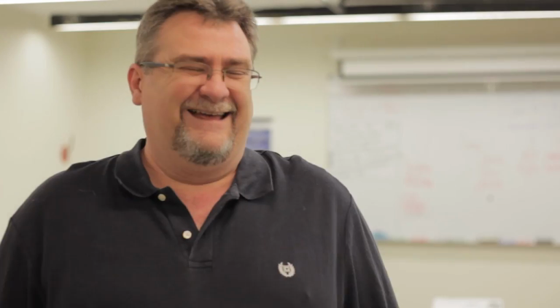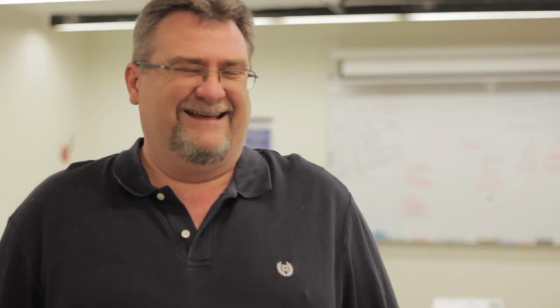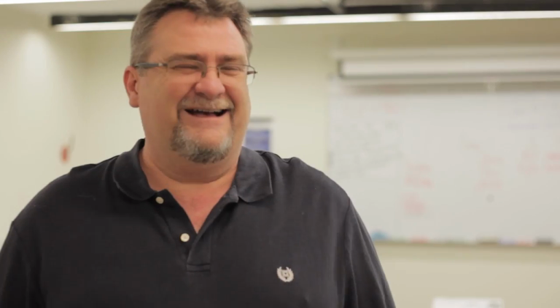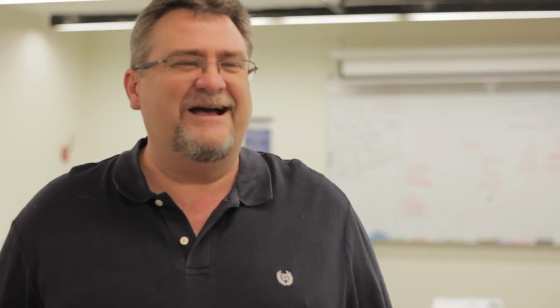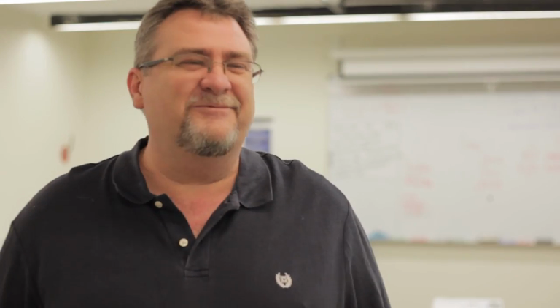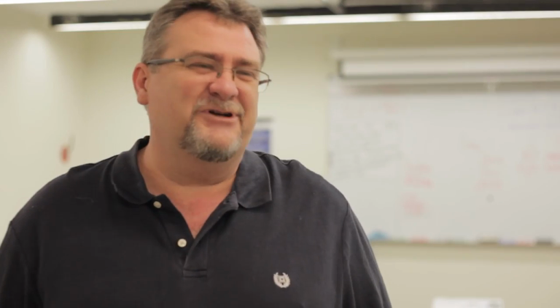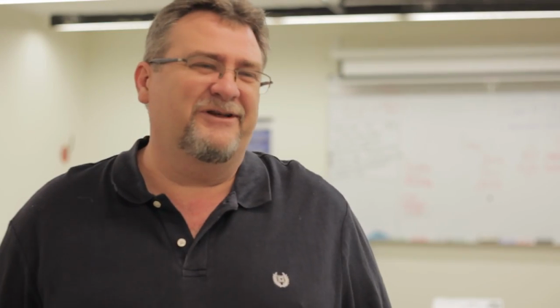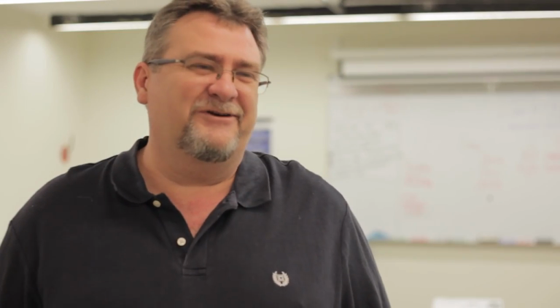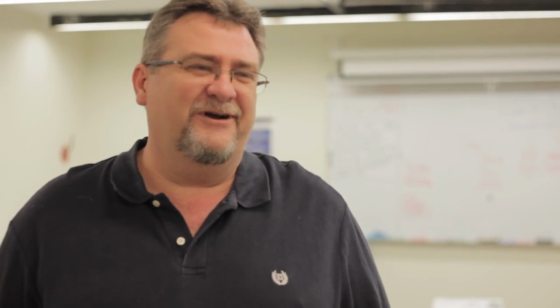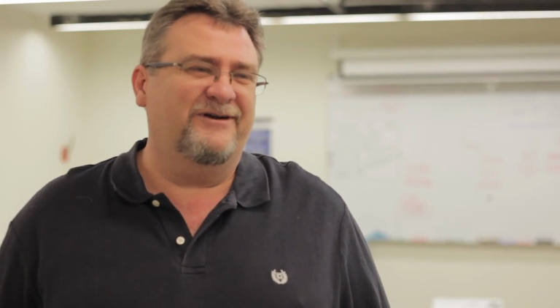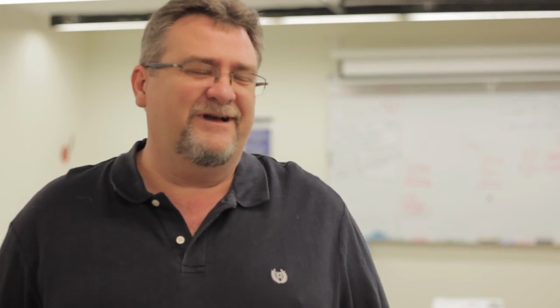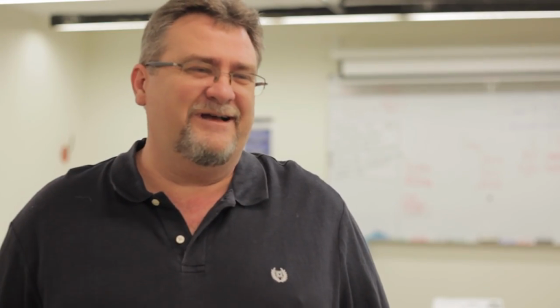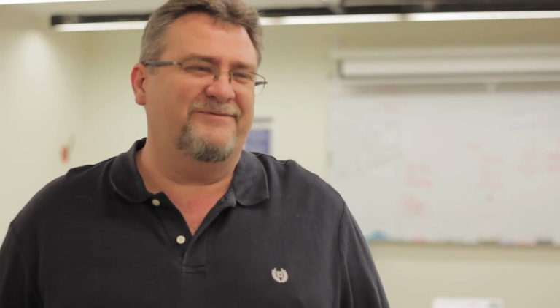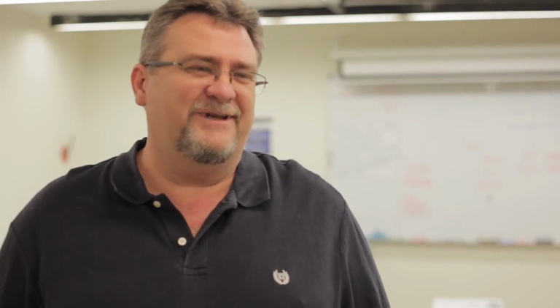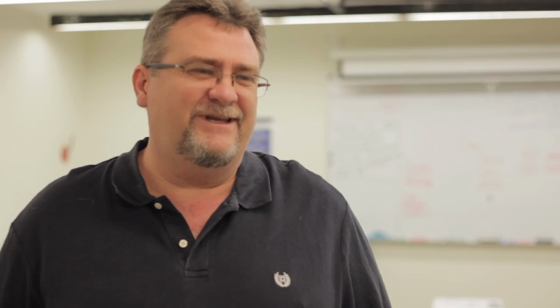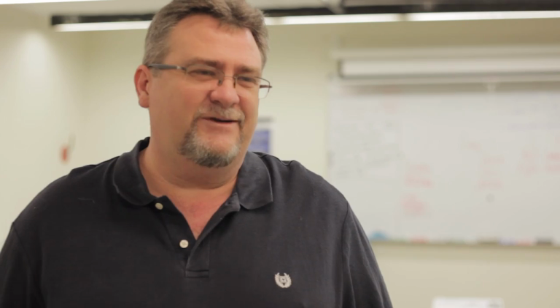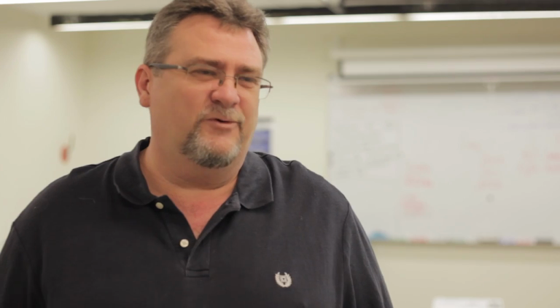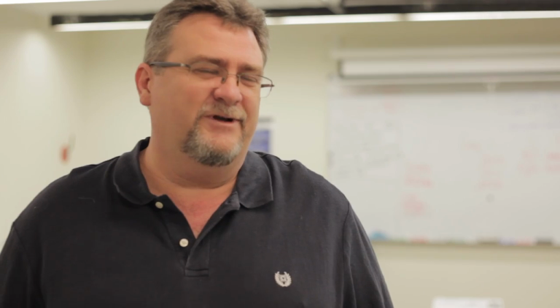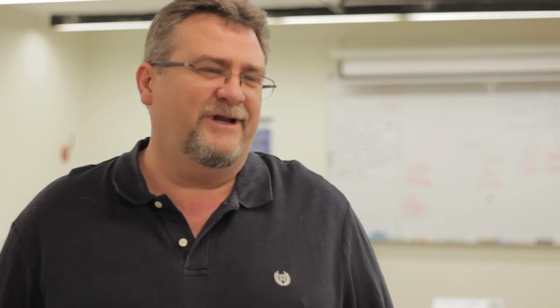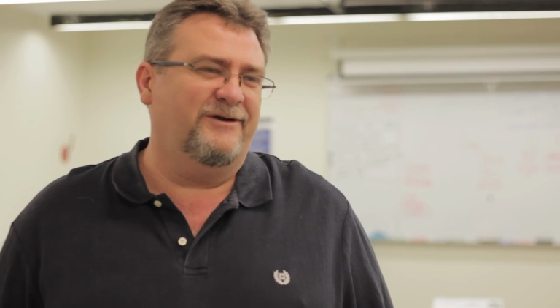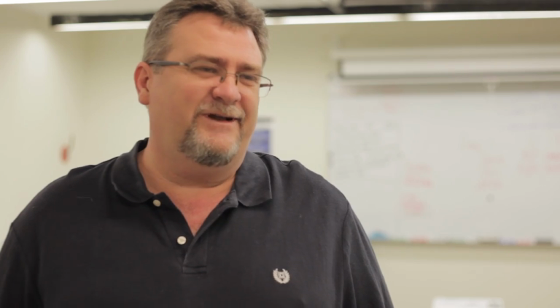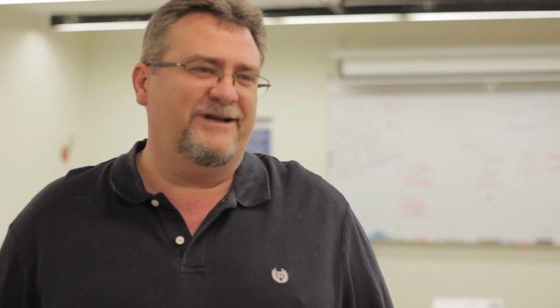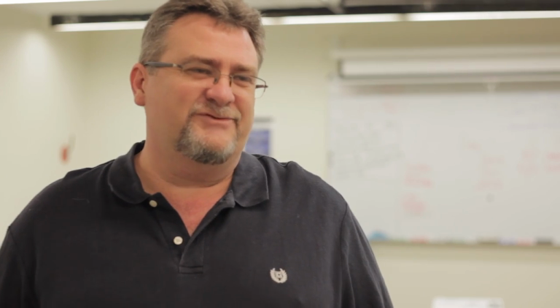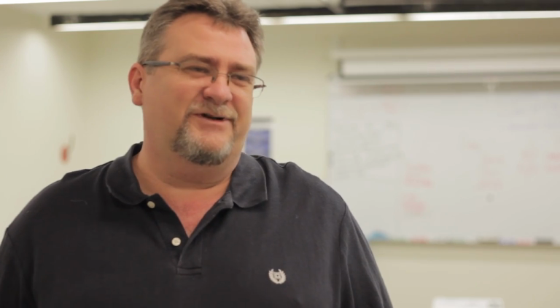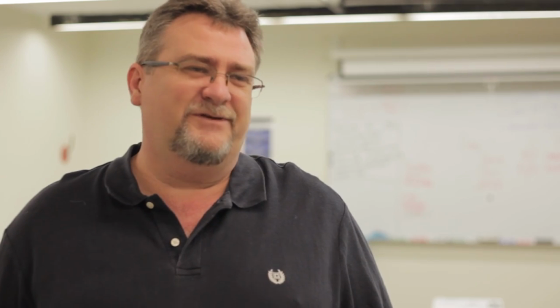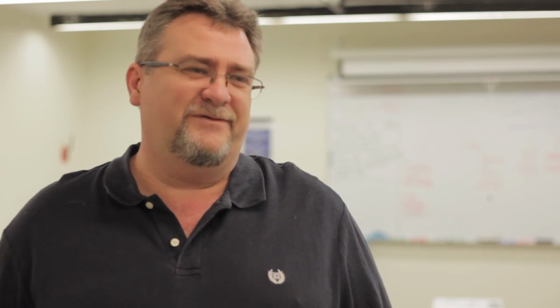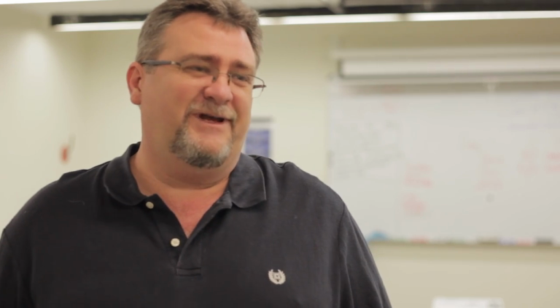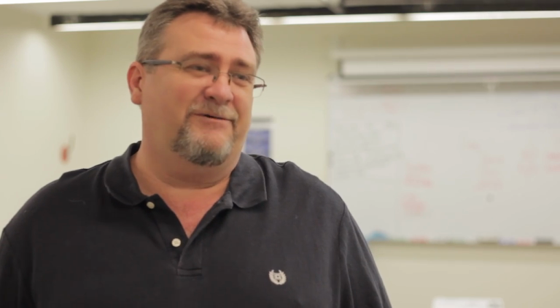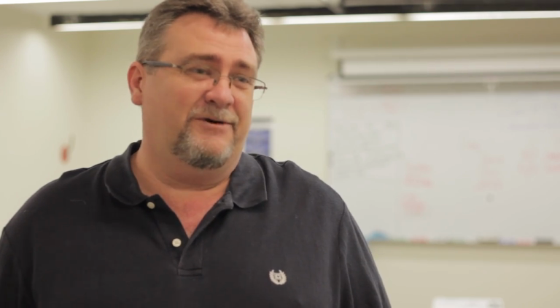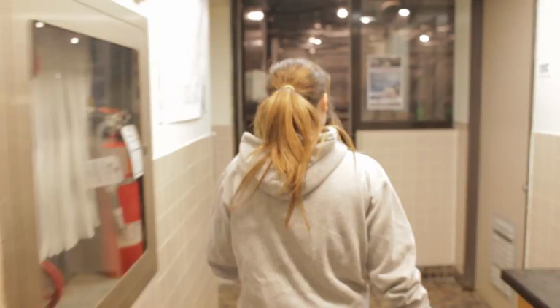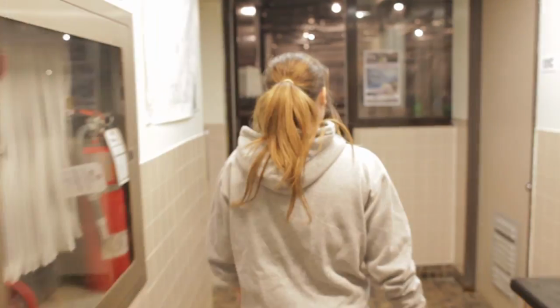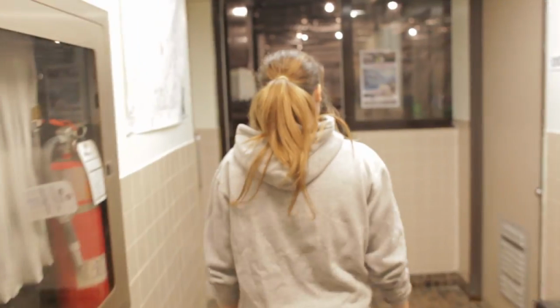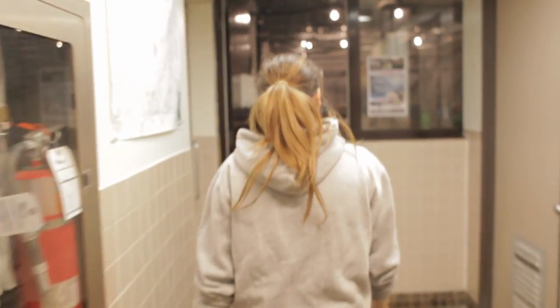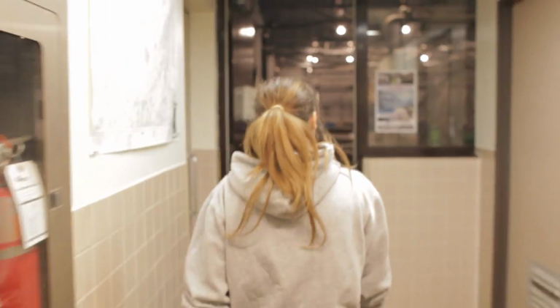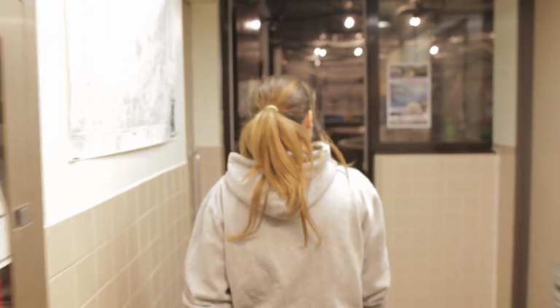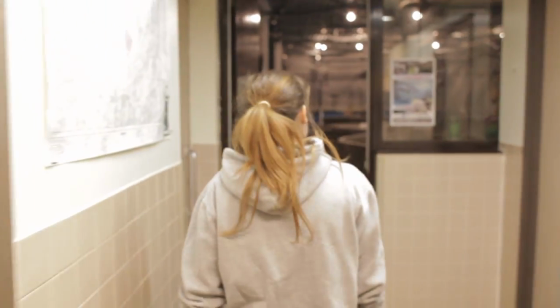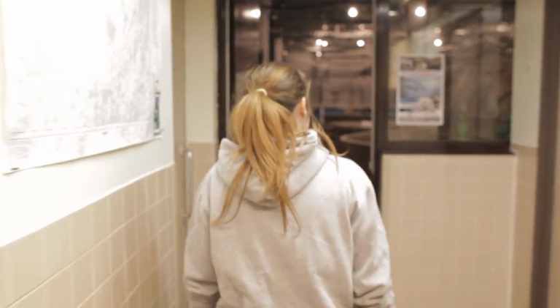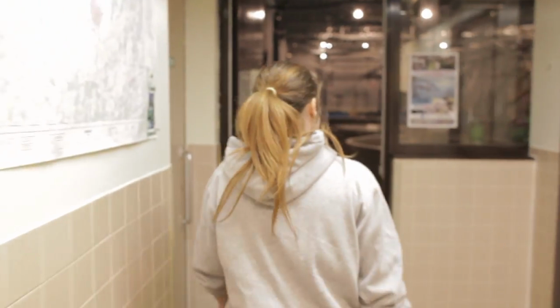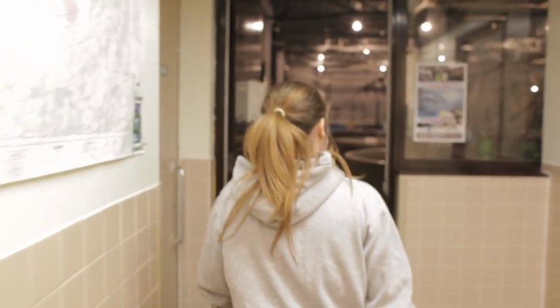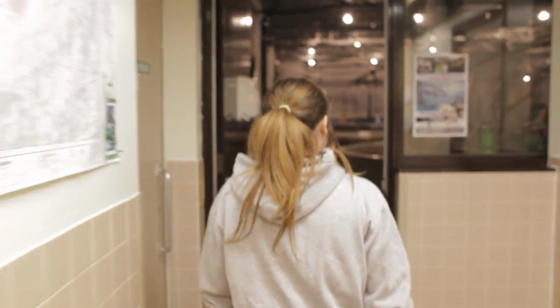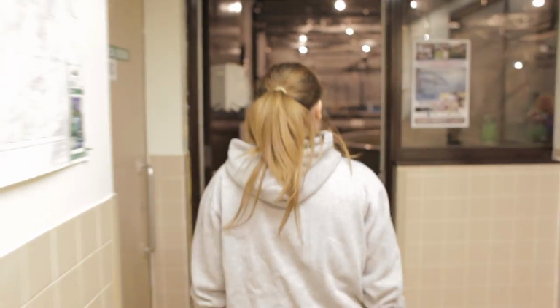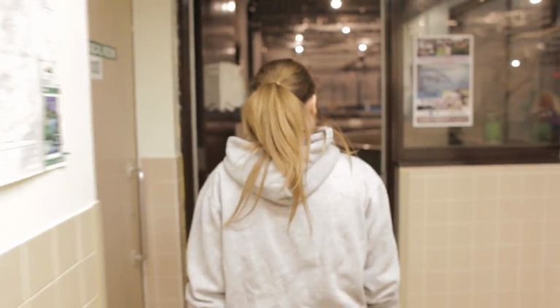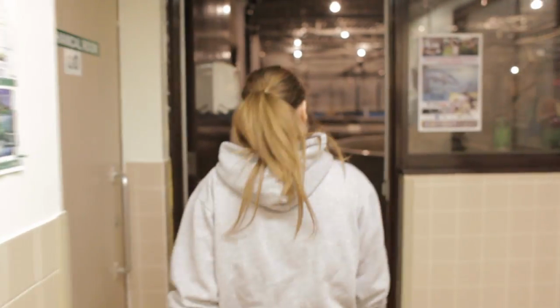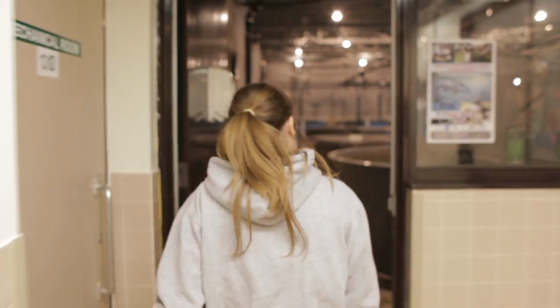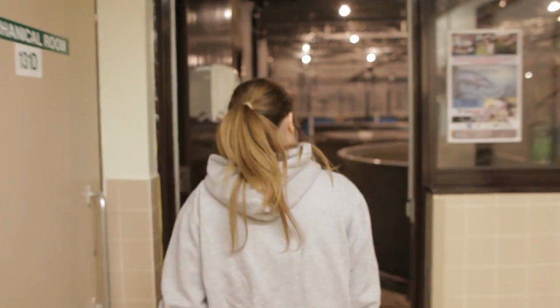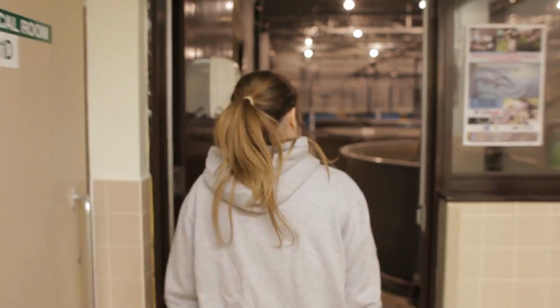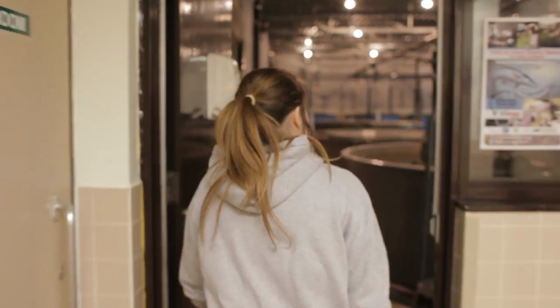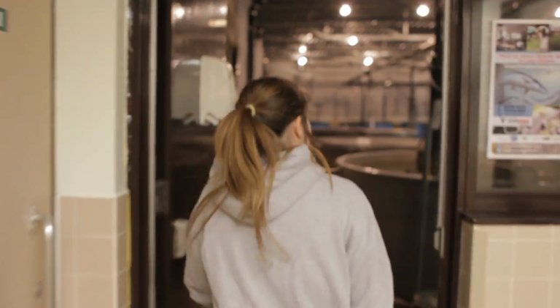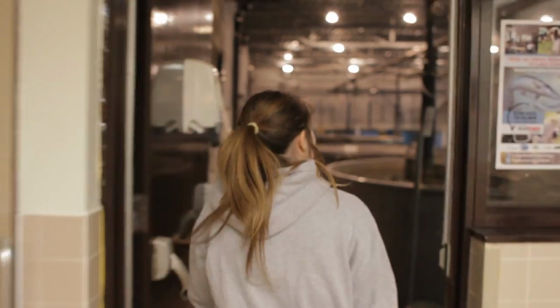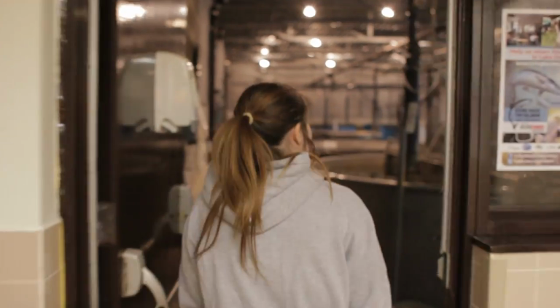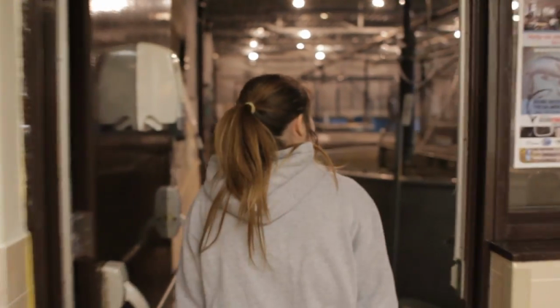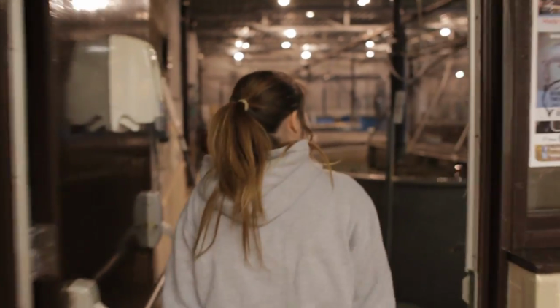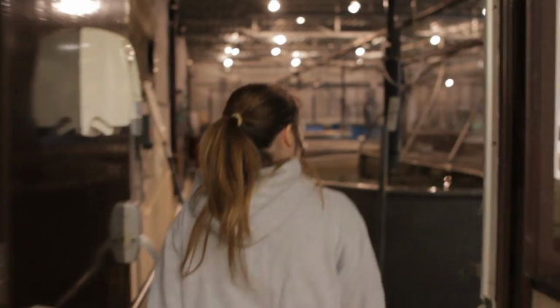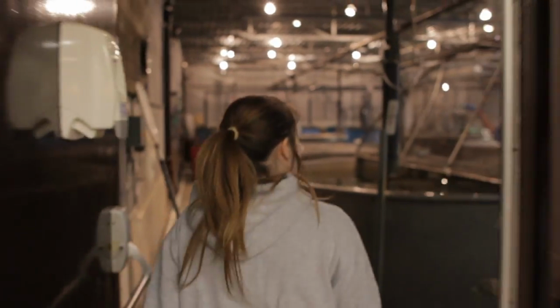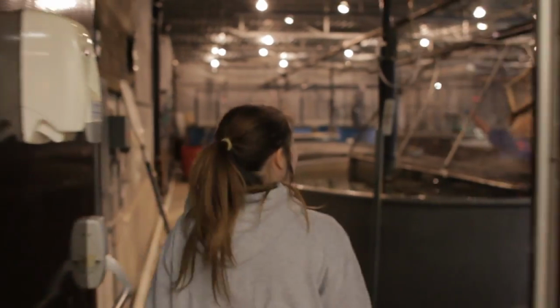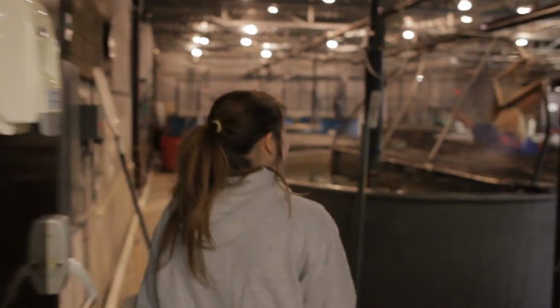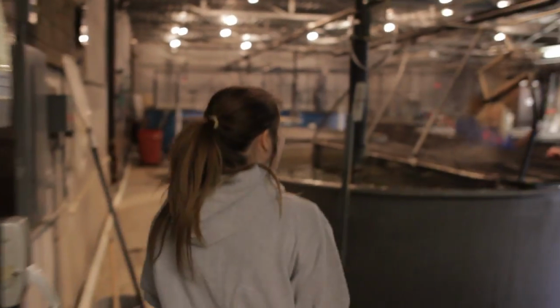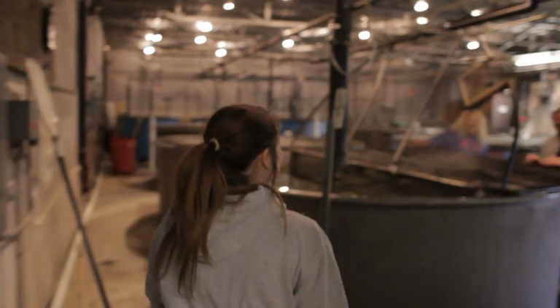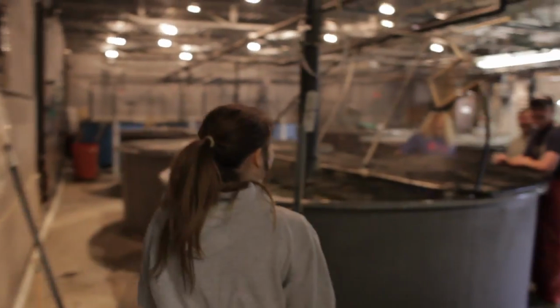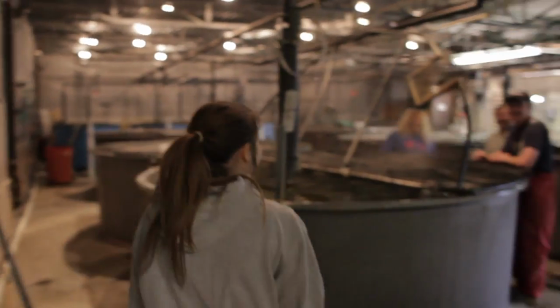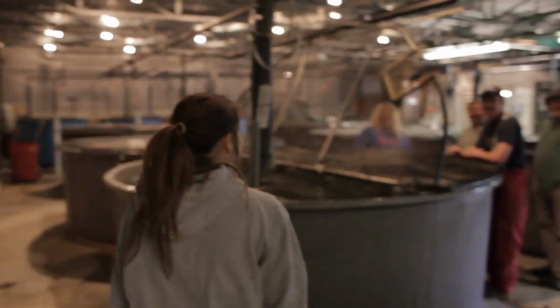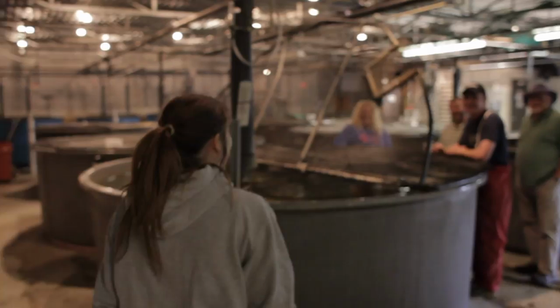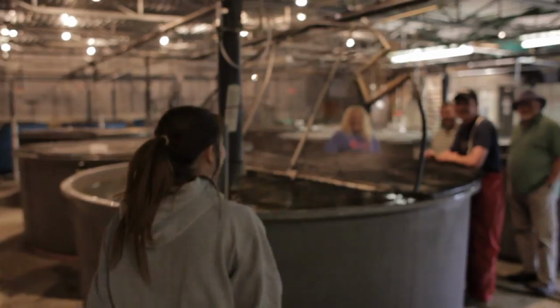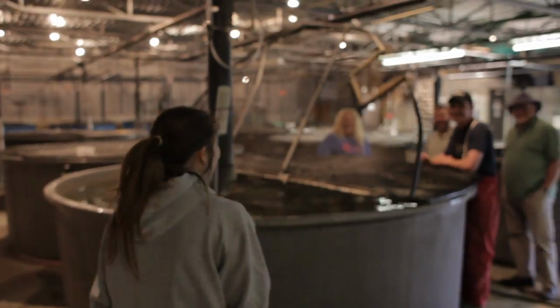Hi, I'm Jonathan Carter. I'm the coordinator and instructor for the aquaculture program at the School of Environment and Natural Resource Sciences here at Fleming College.